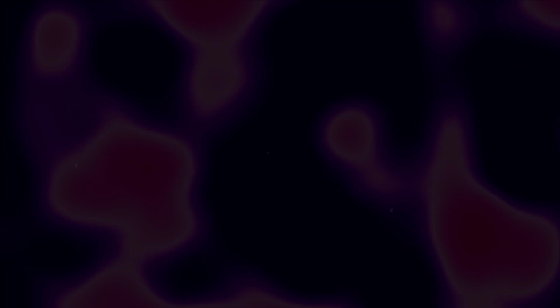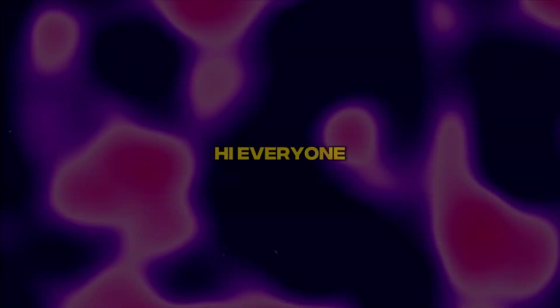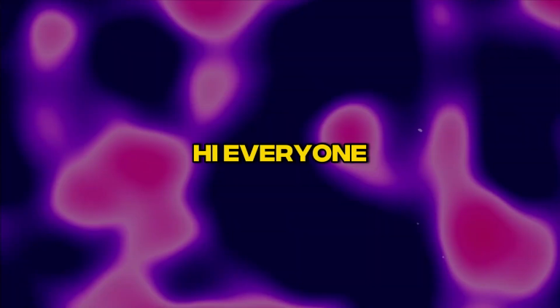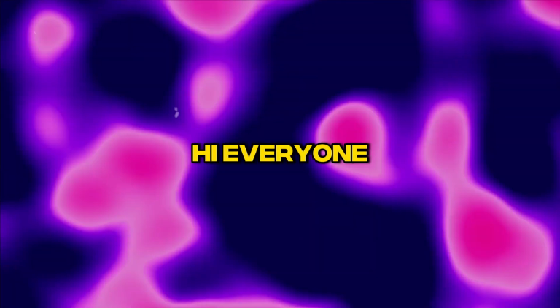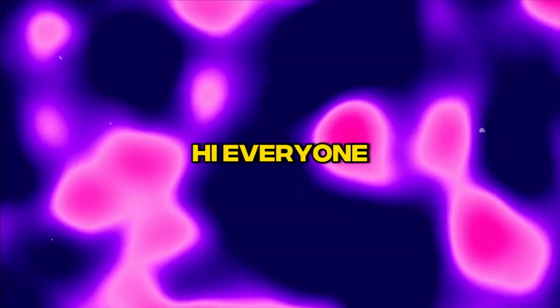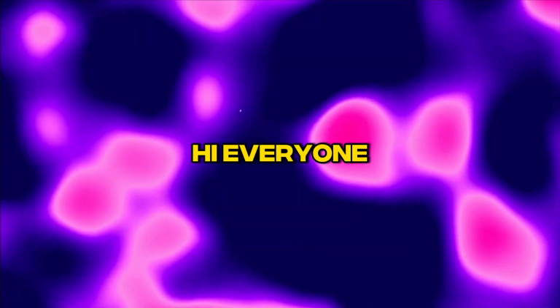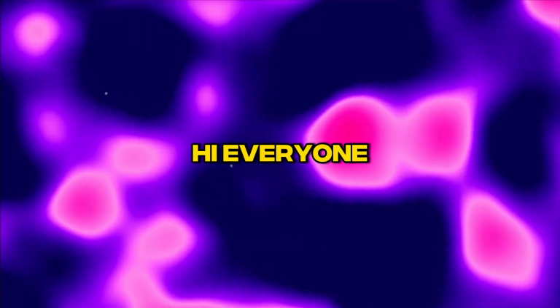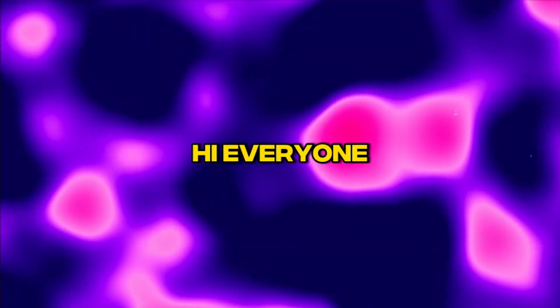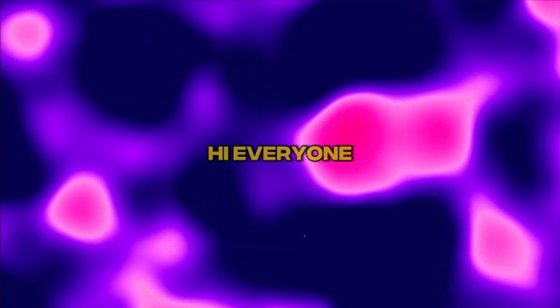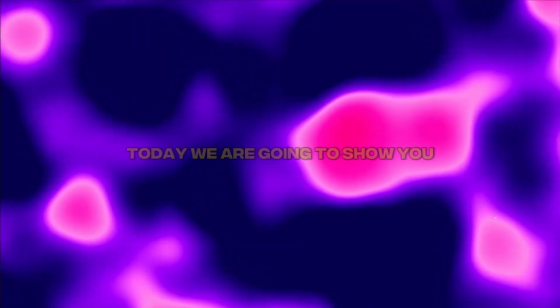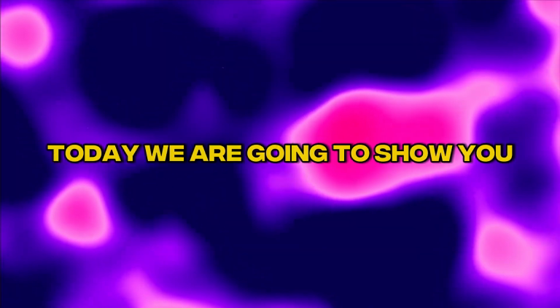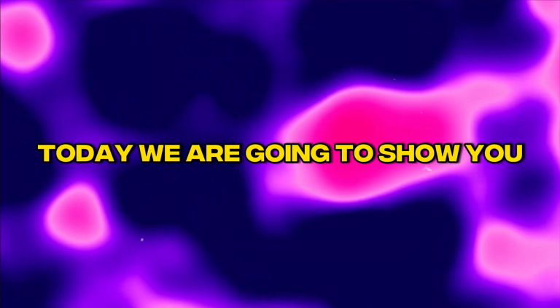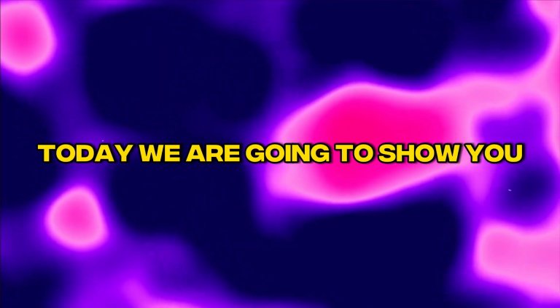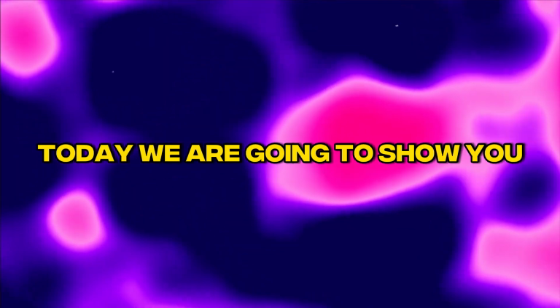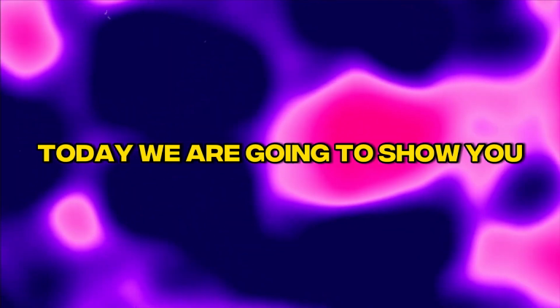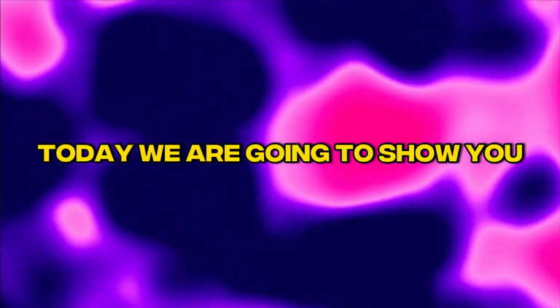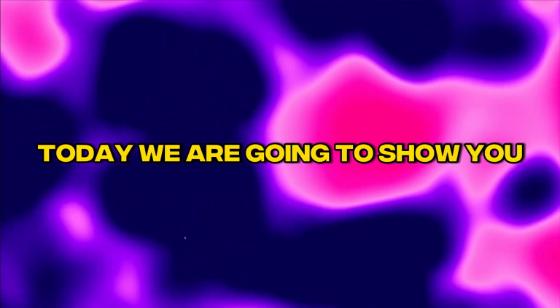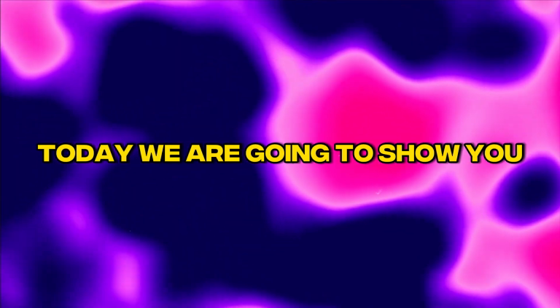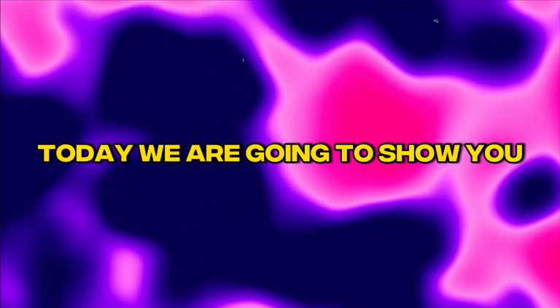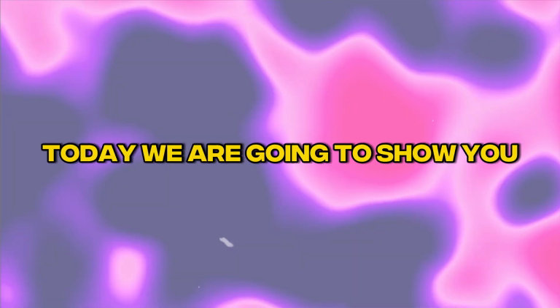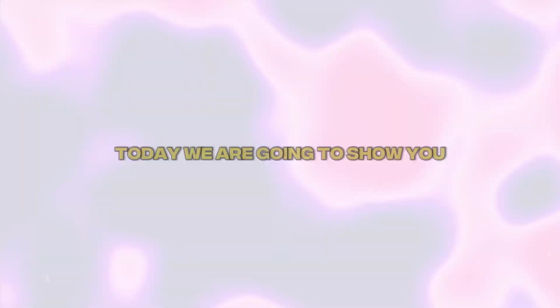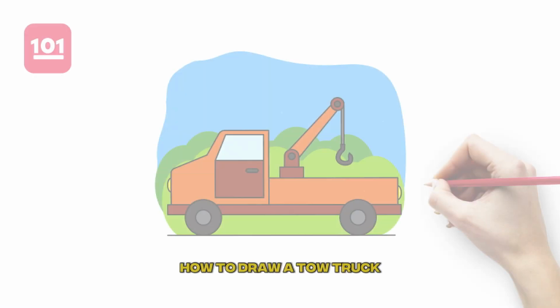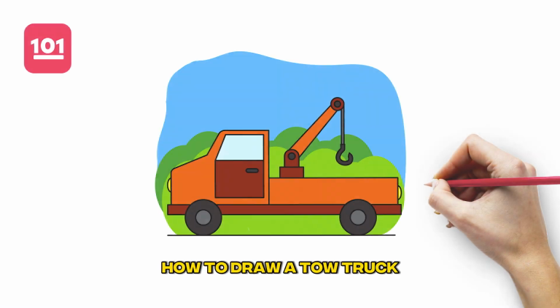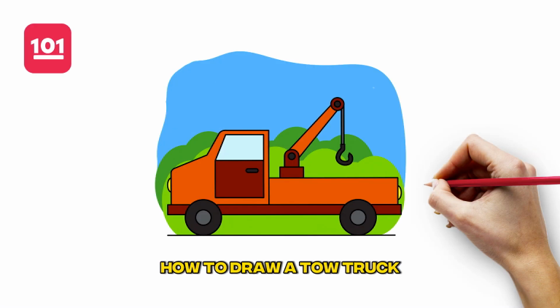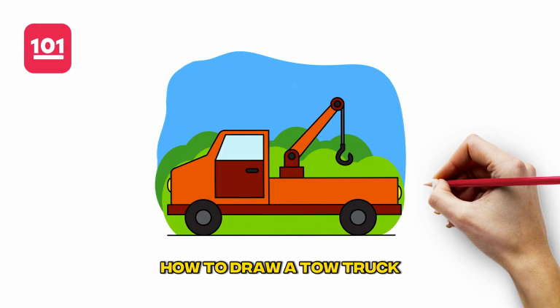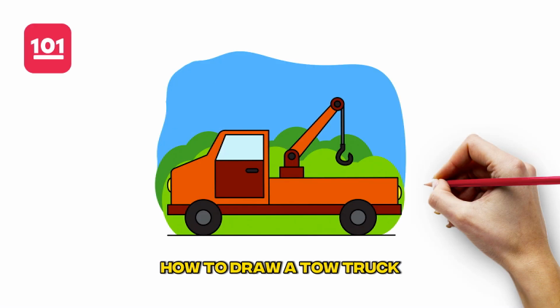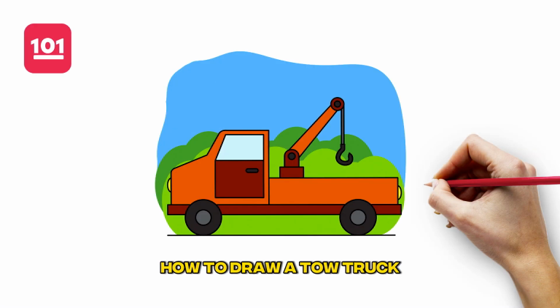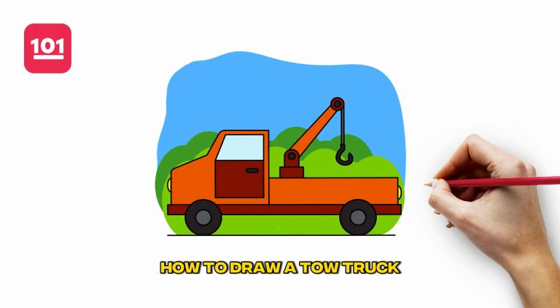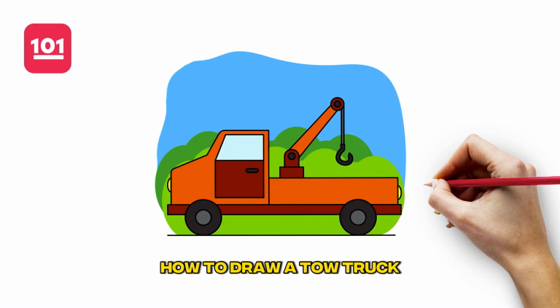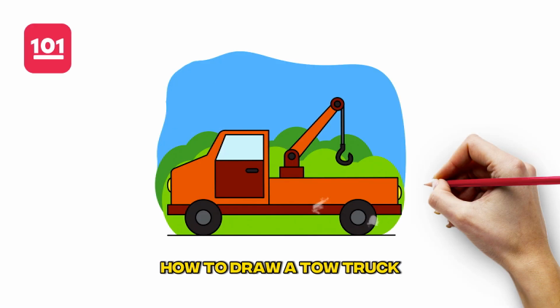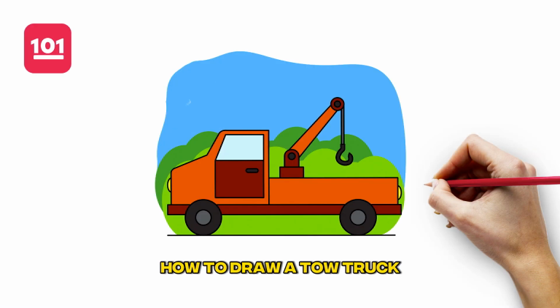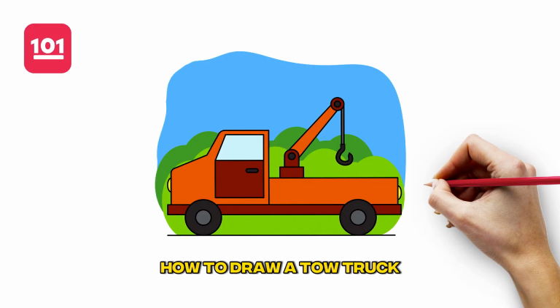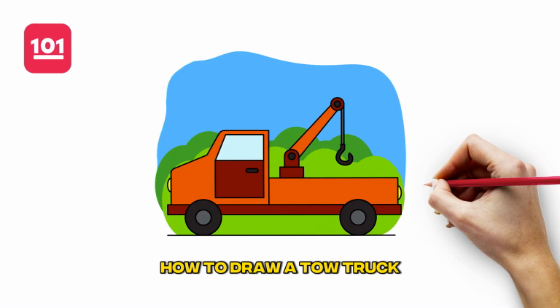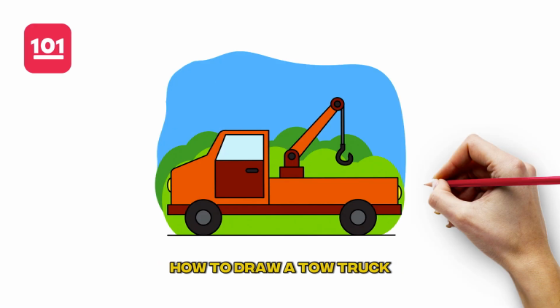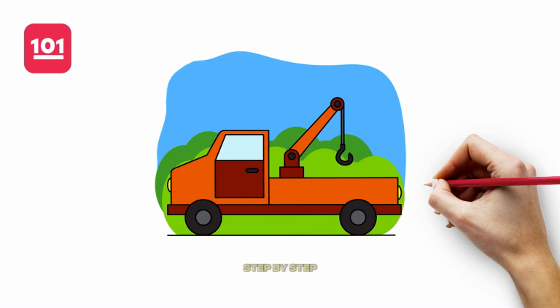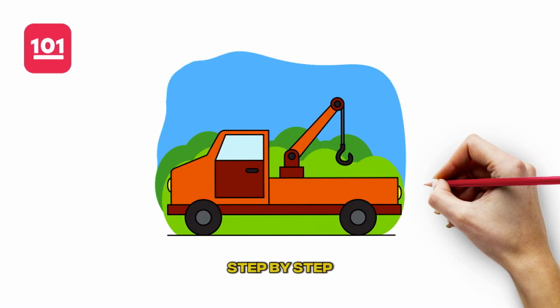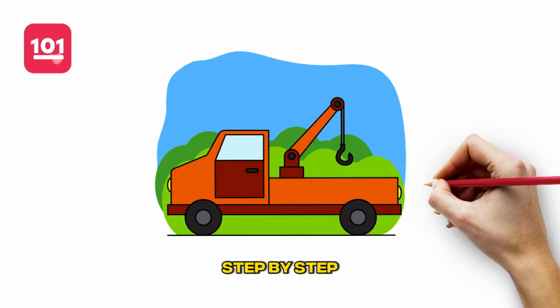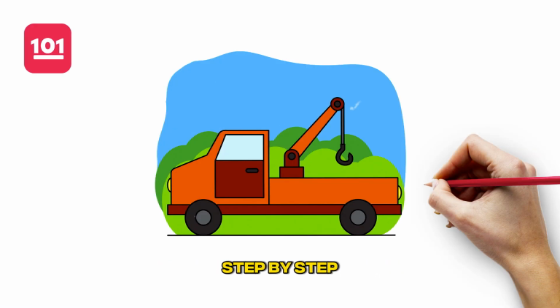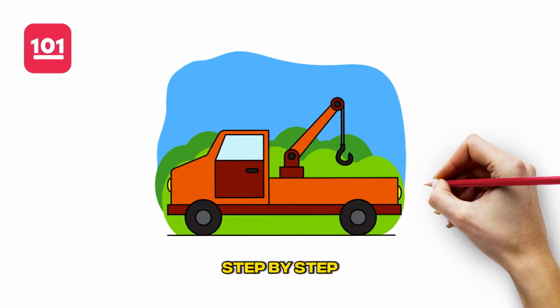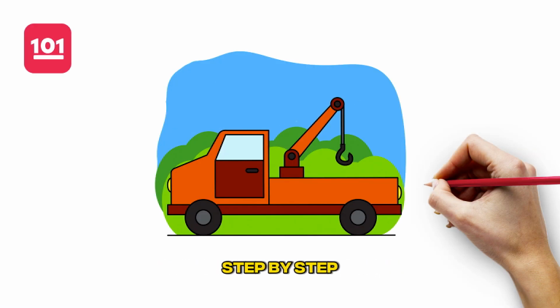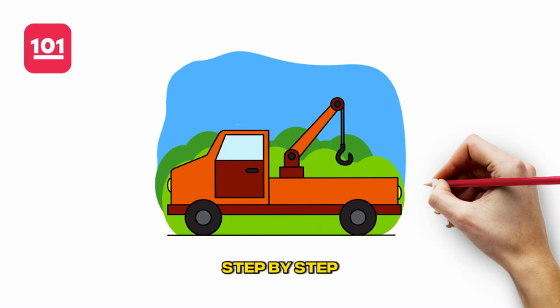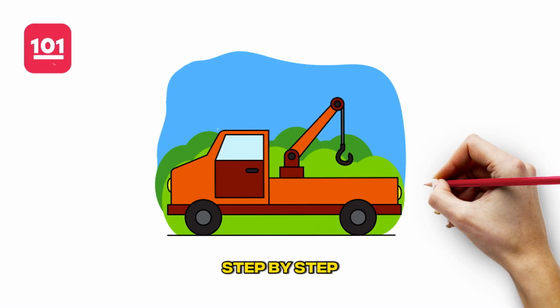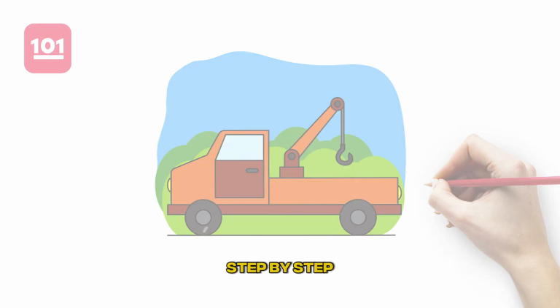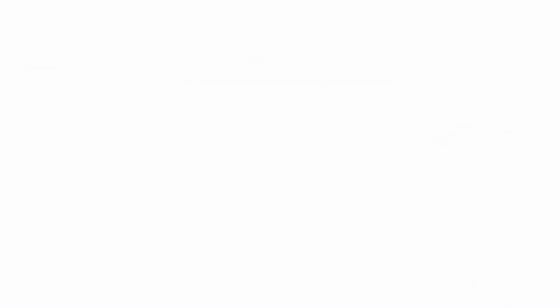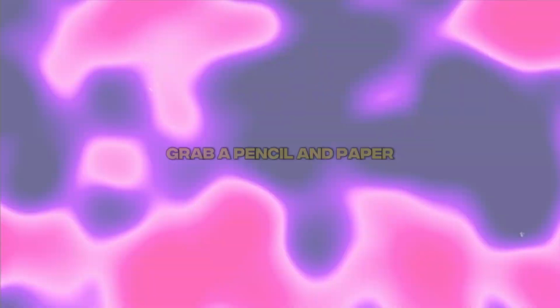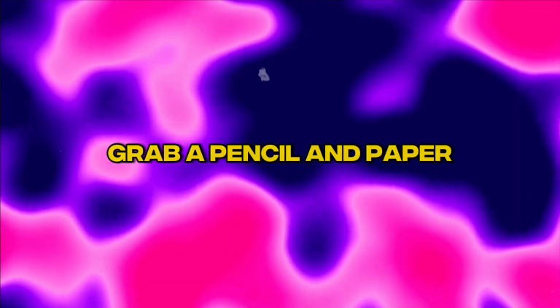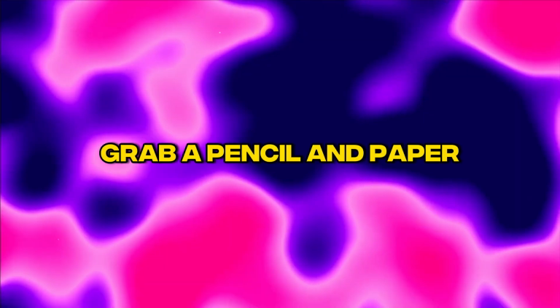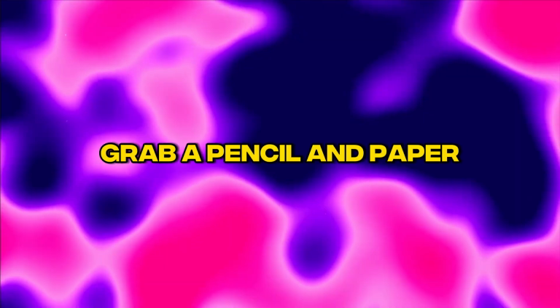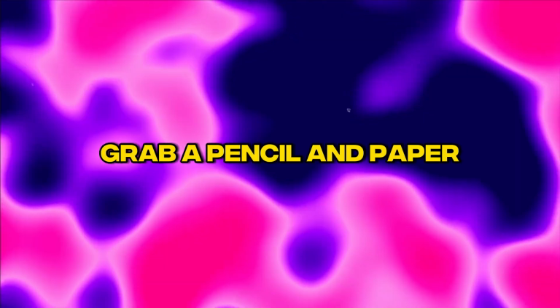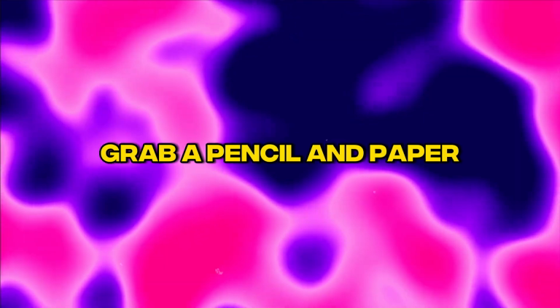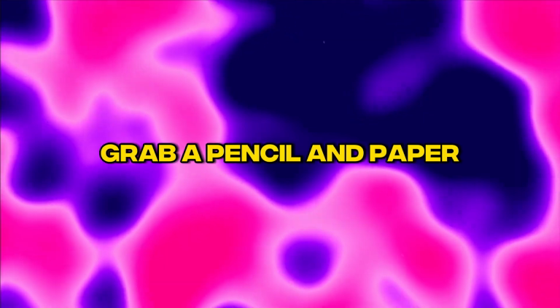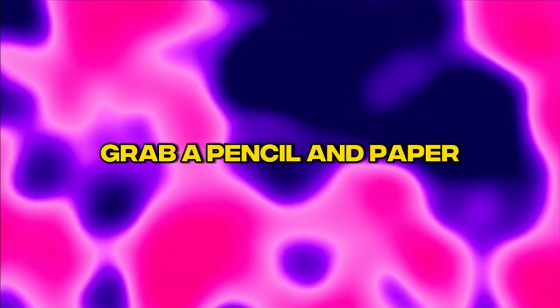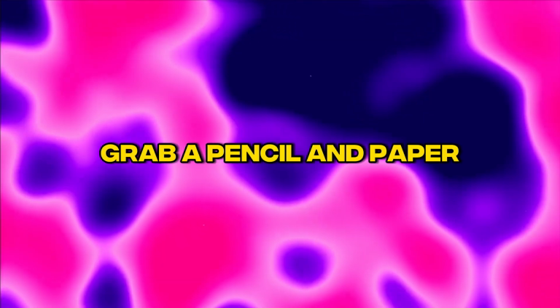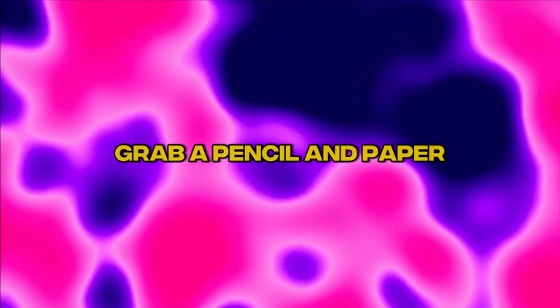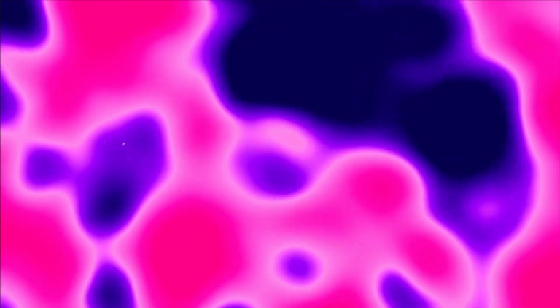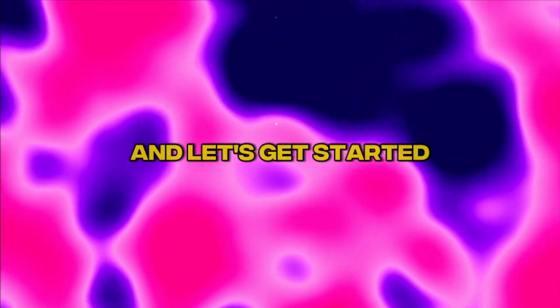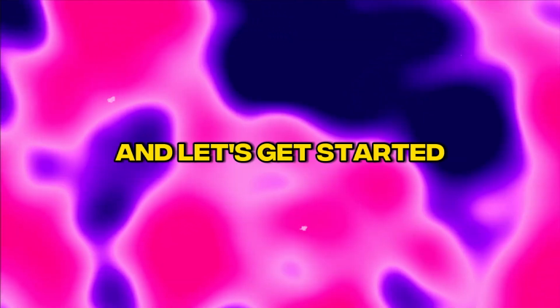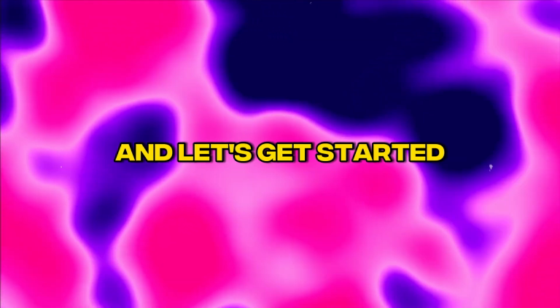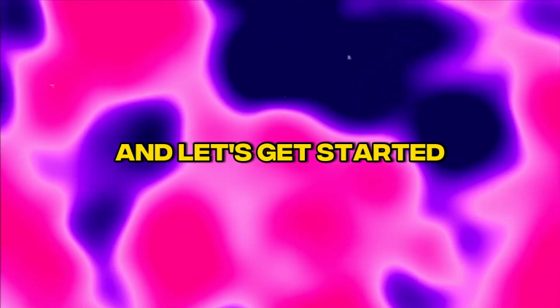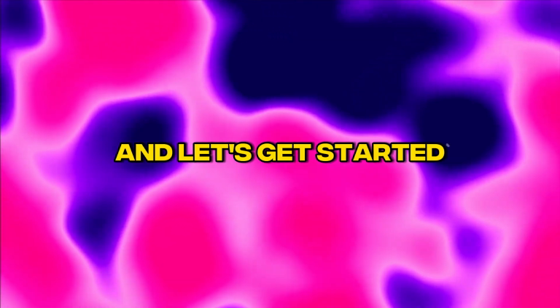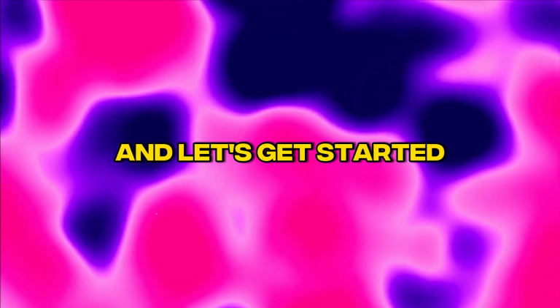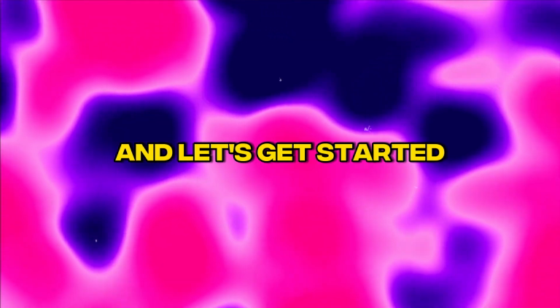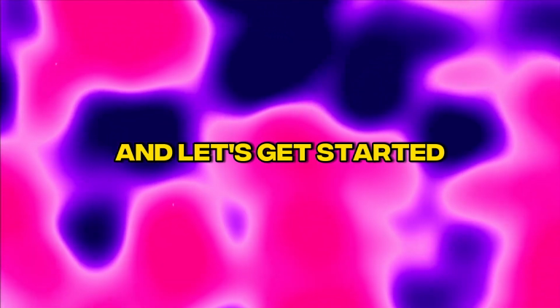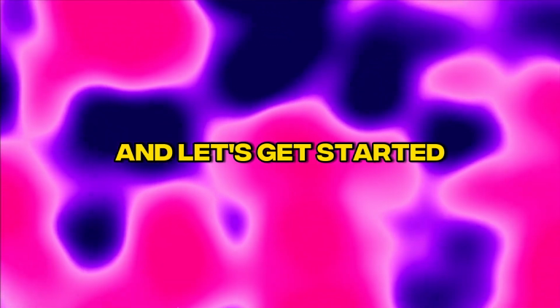Hi everyone! Today we are going to show you how to draw a tow truck step-by-step. Grab a pencil and paper and let's get started.